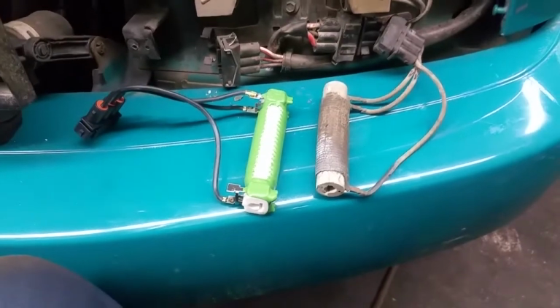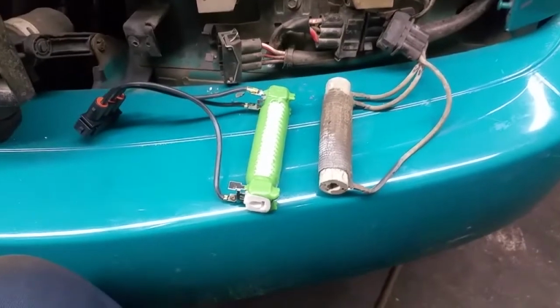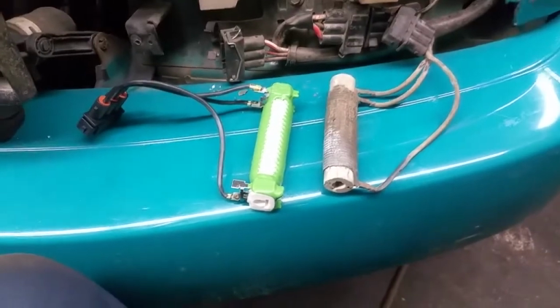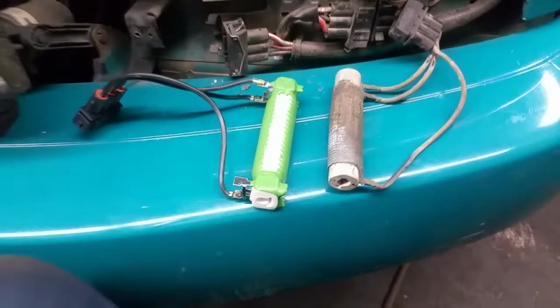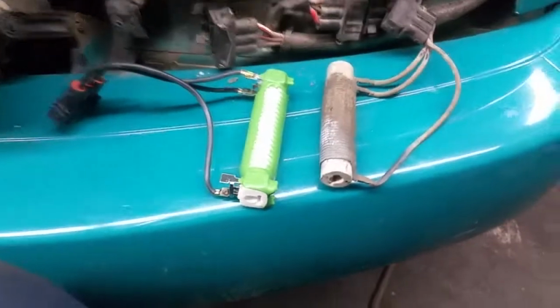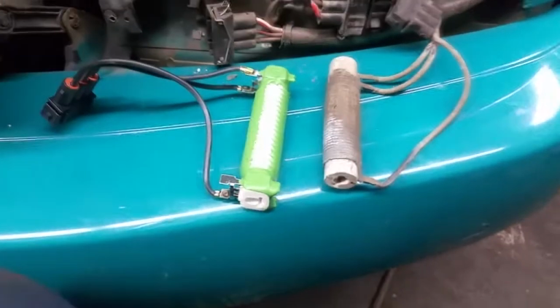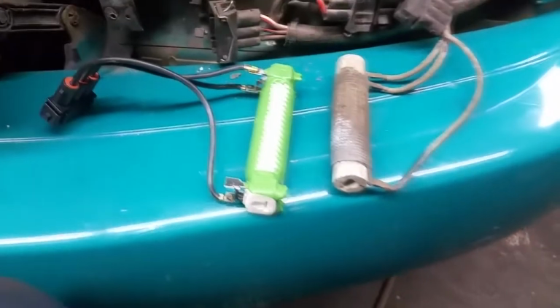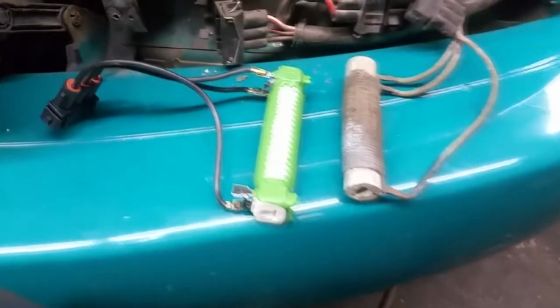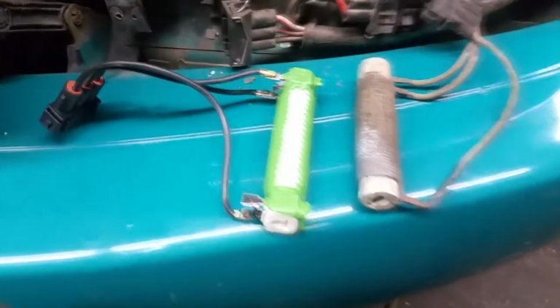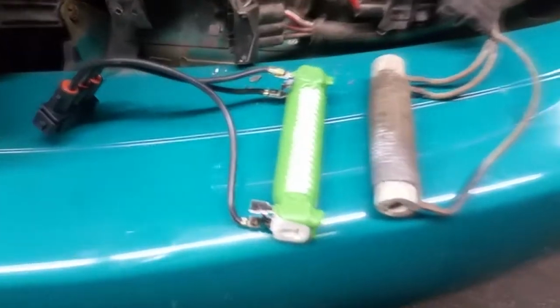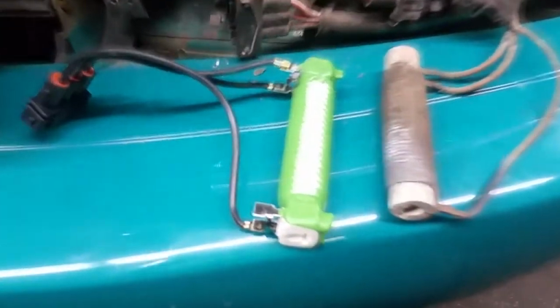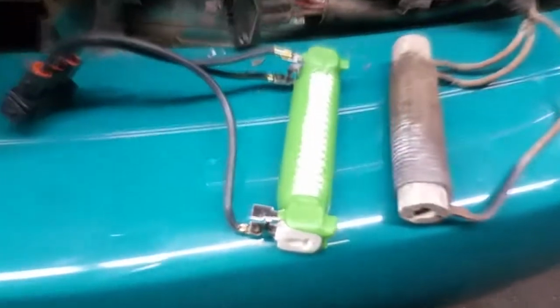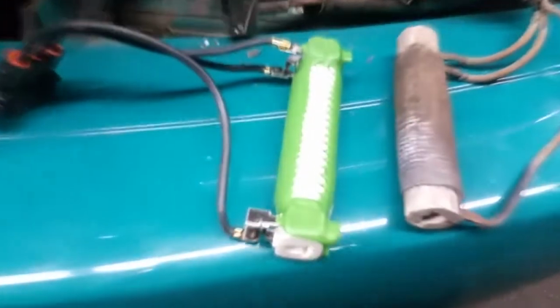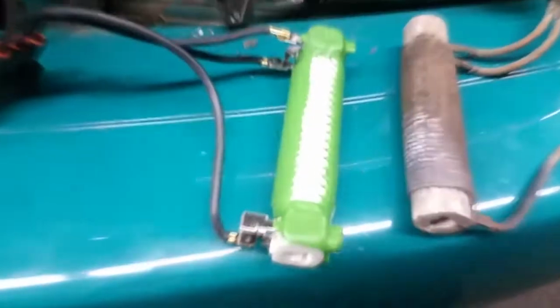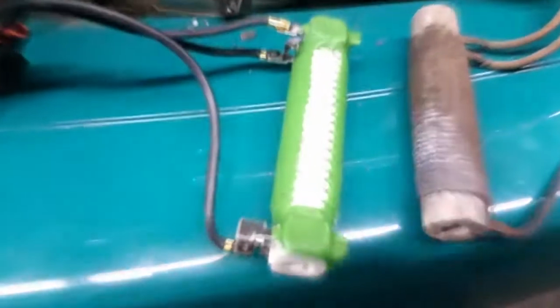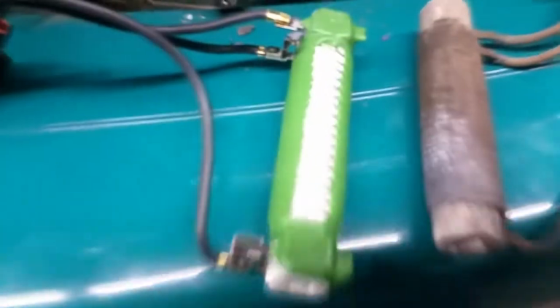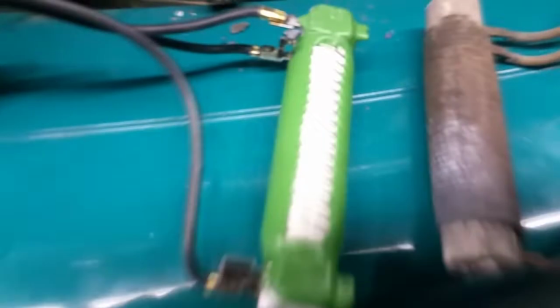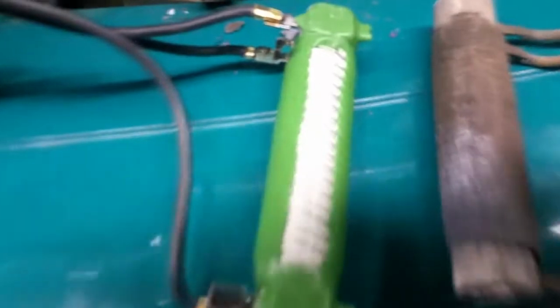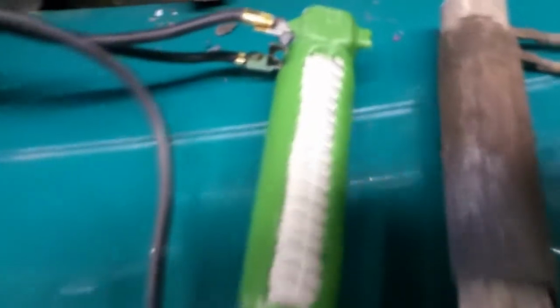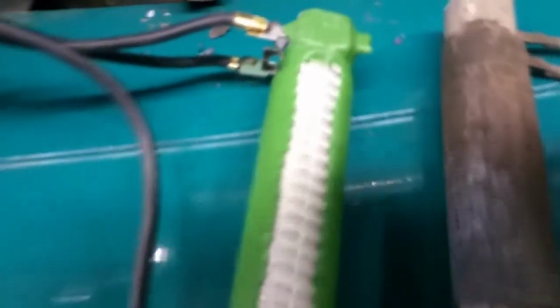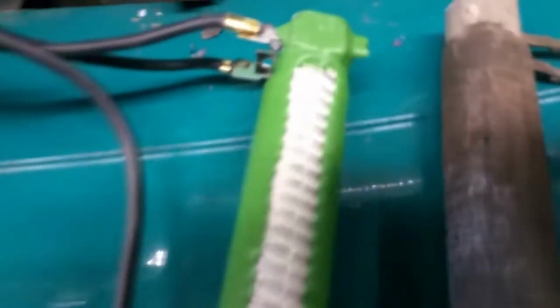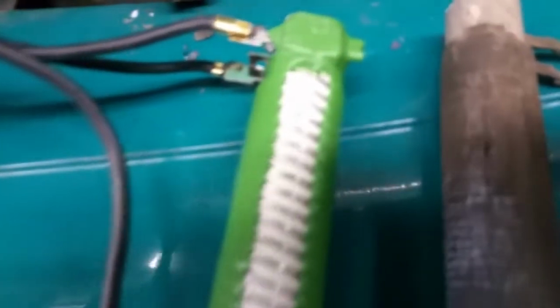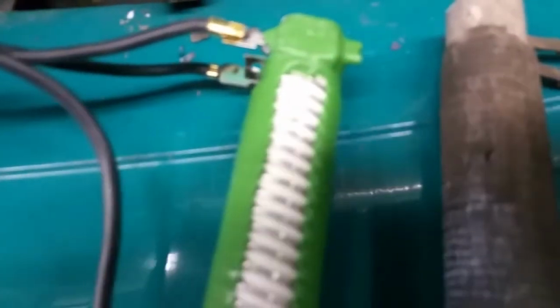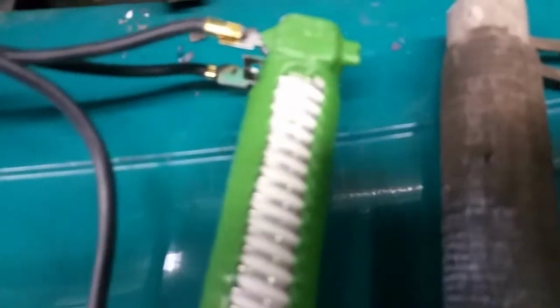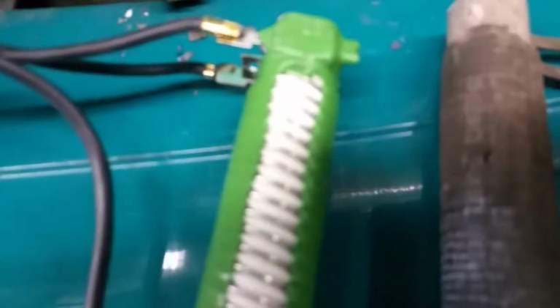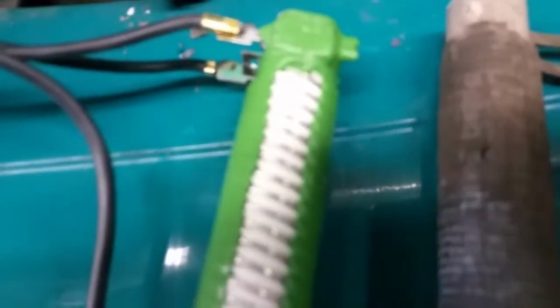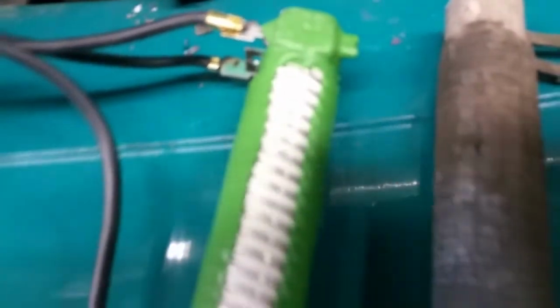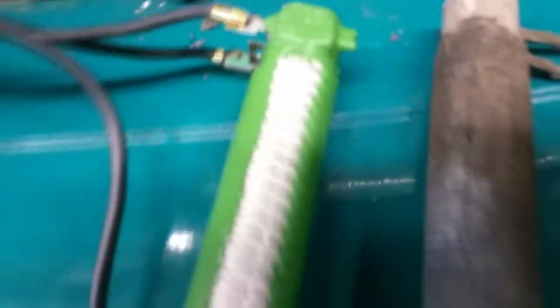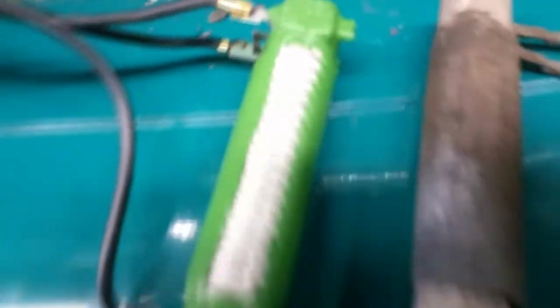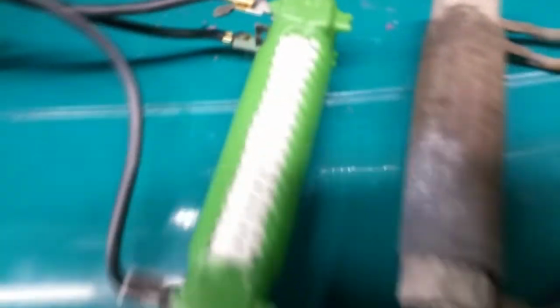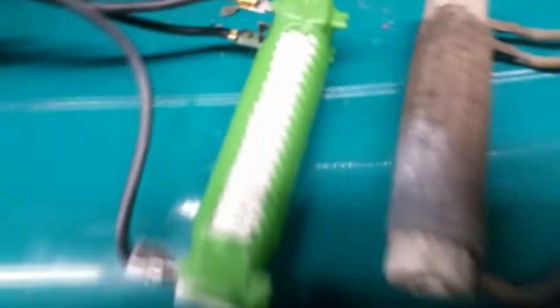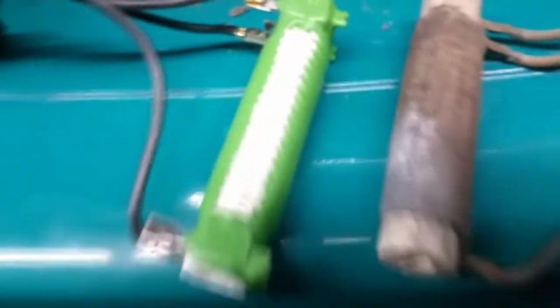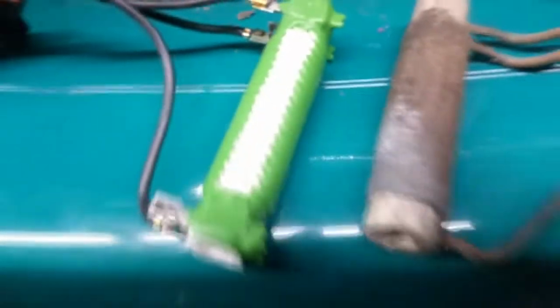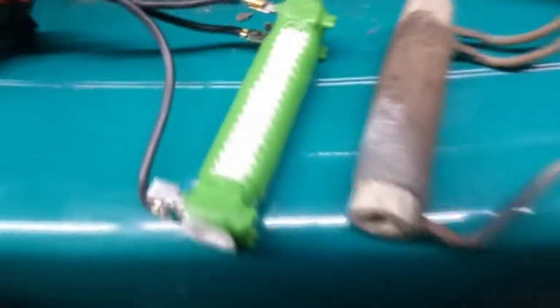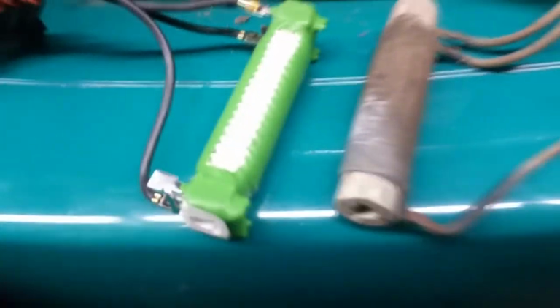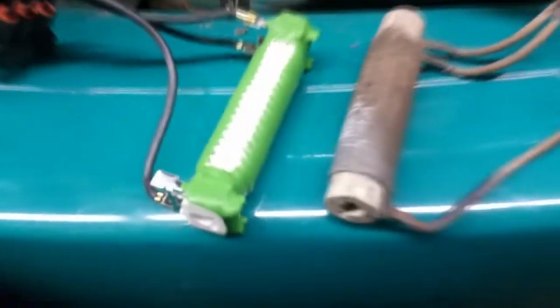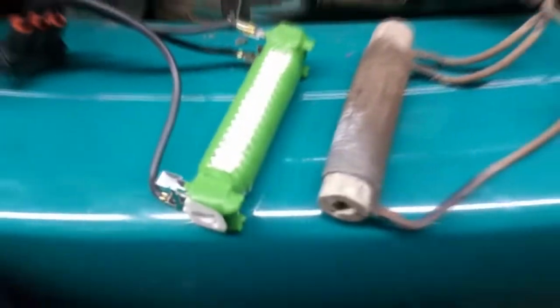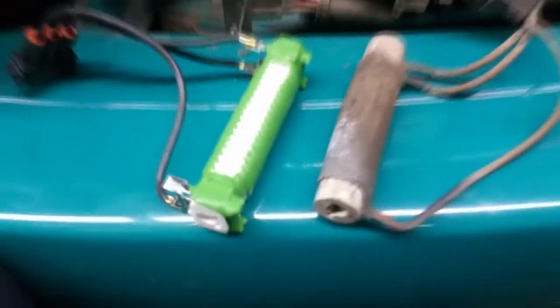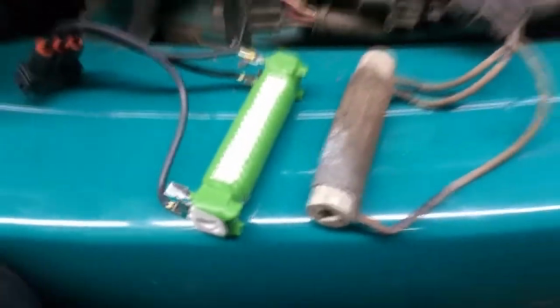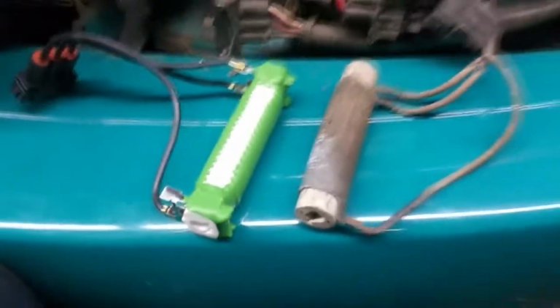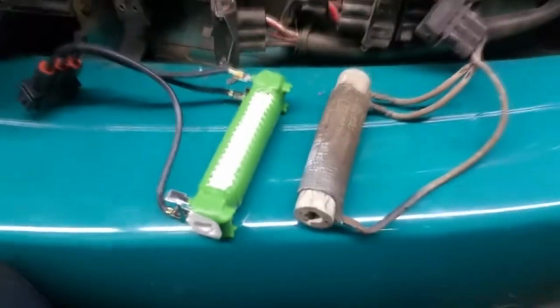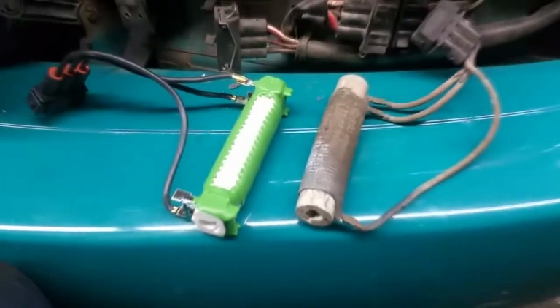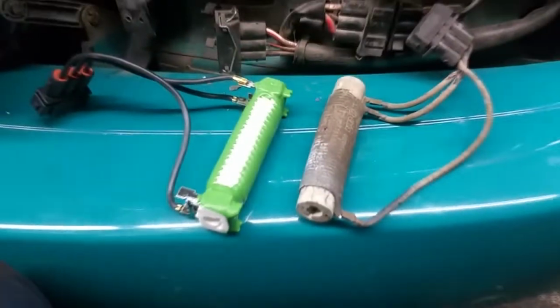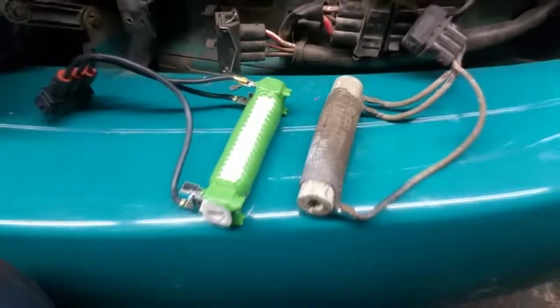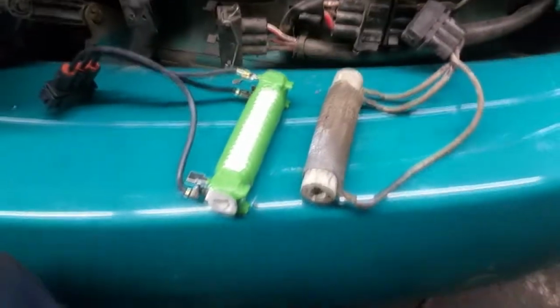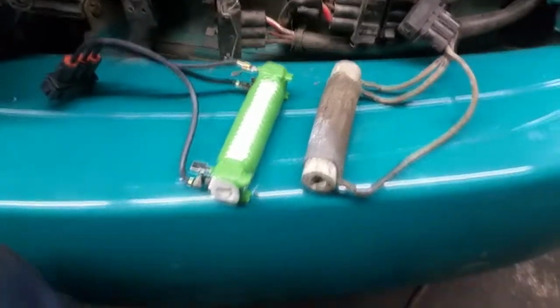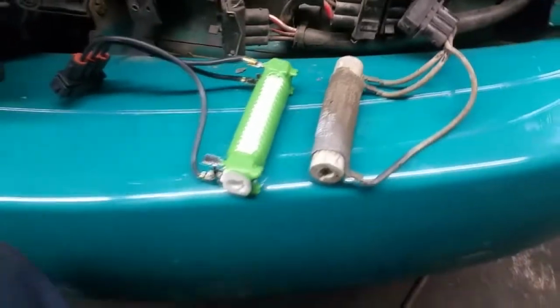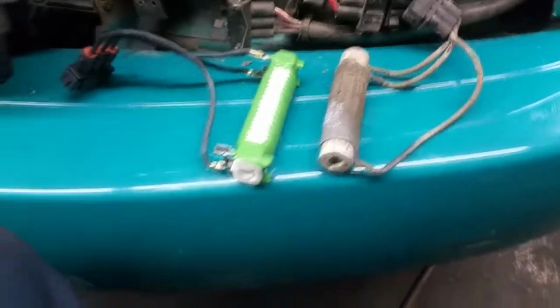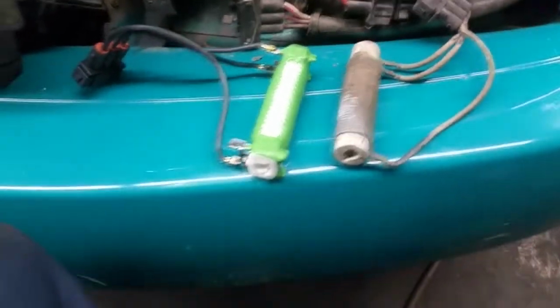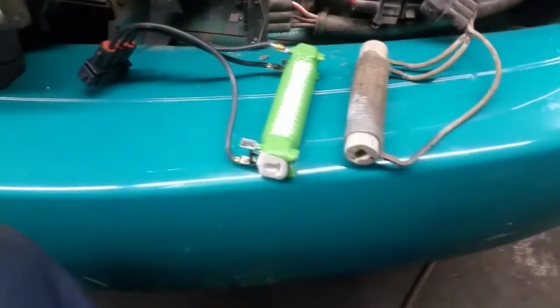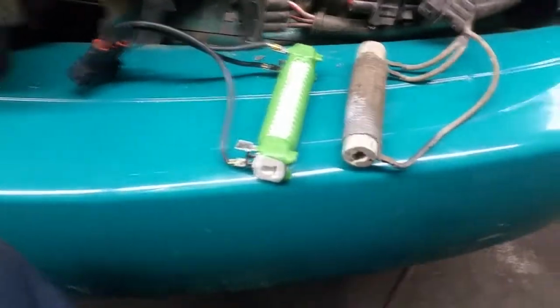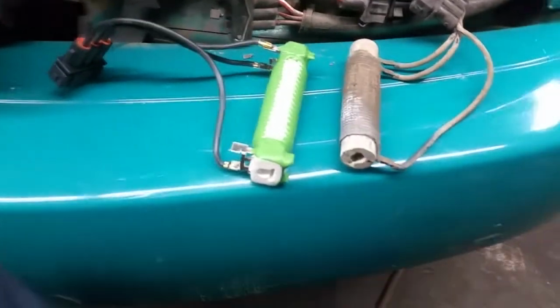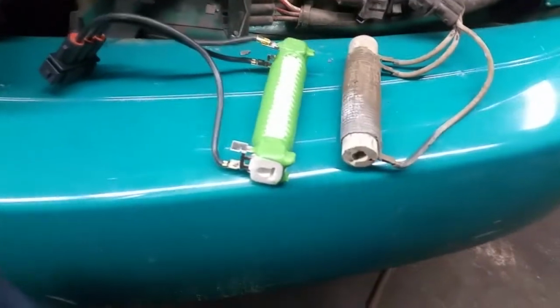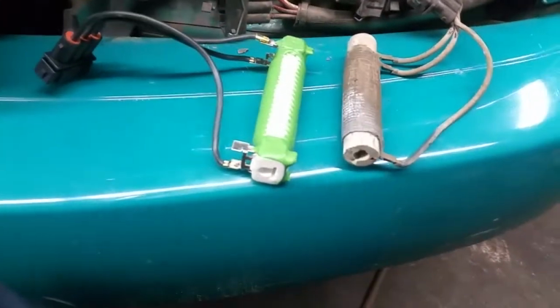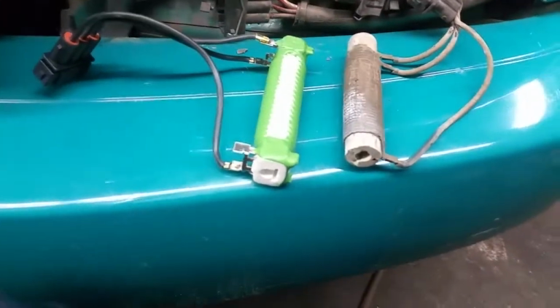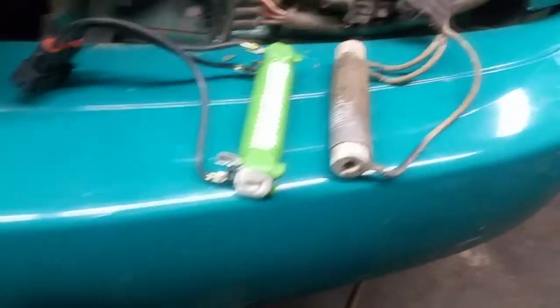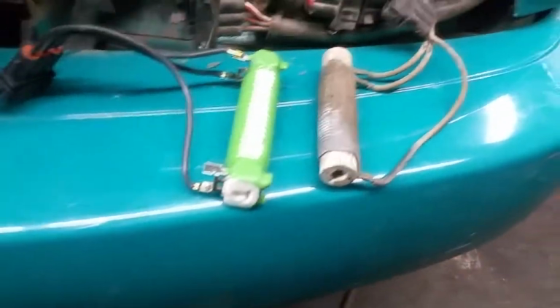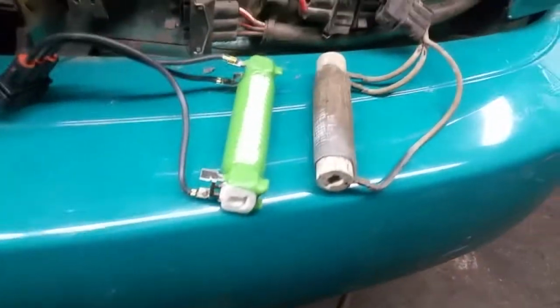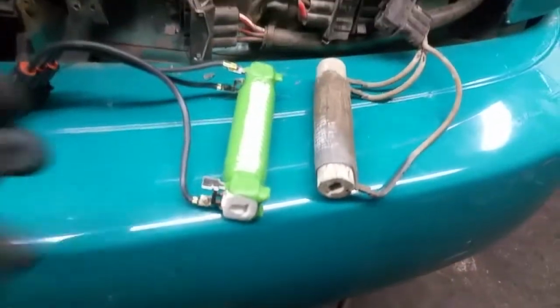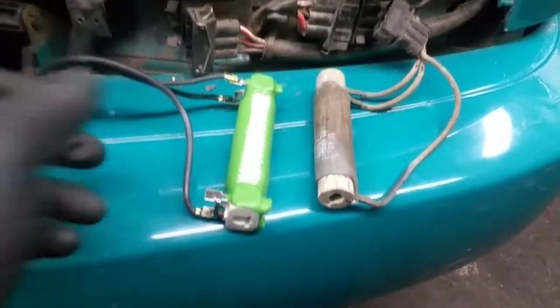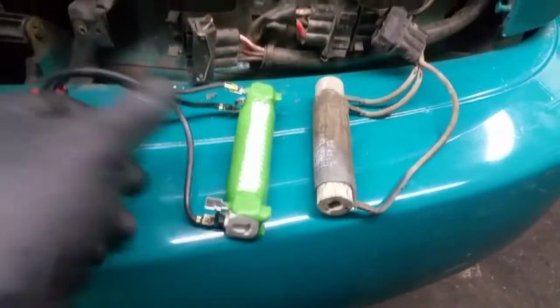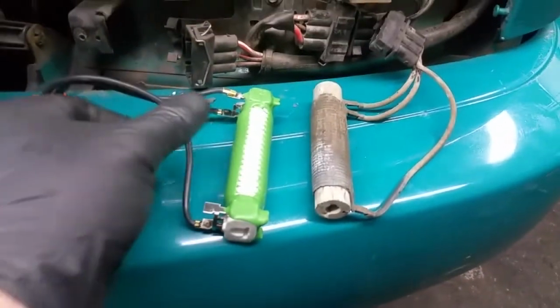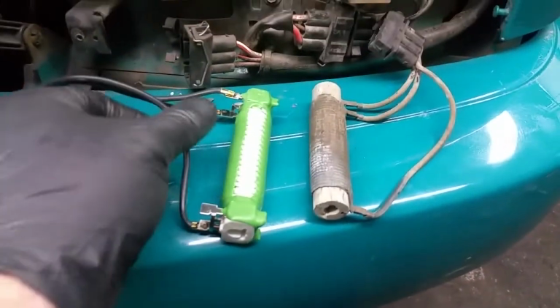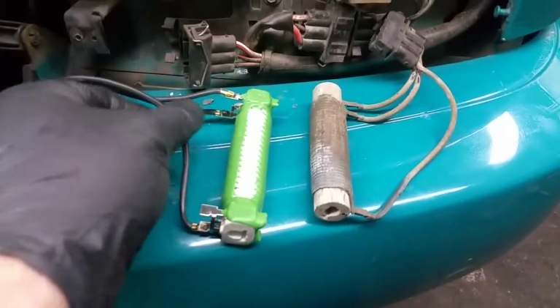So here's the new resistor. You can see it's slightly different looking — probably a better design.